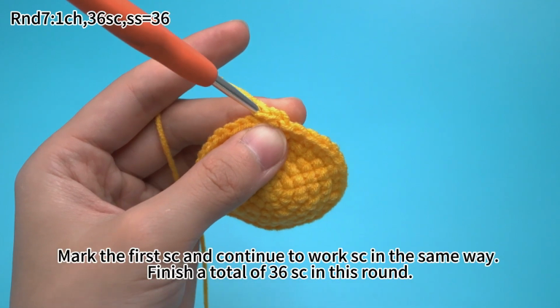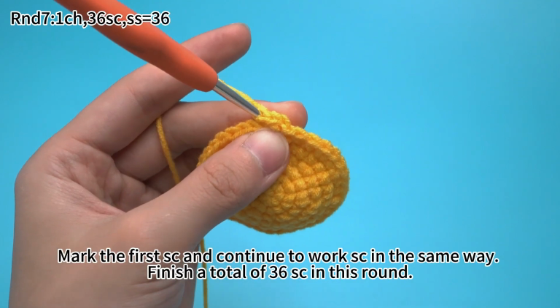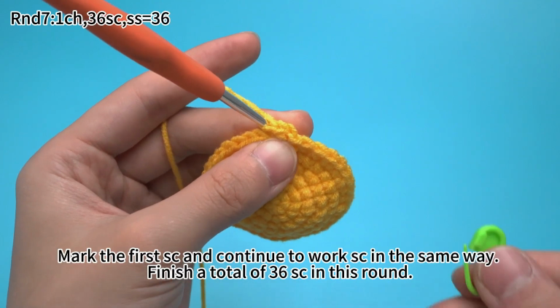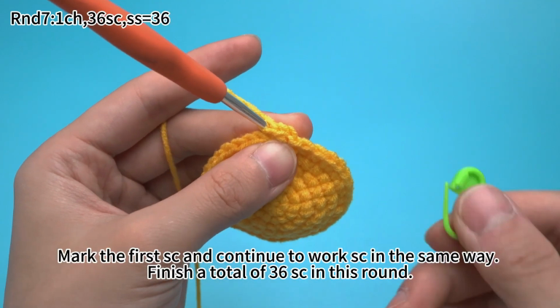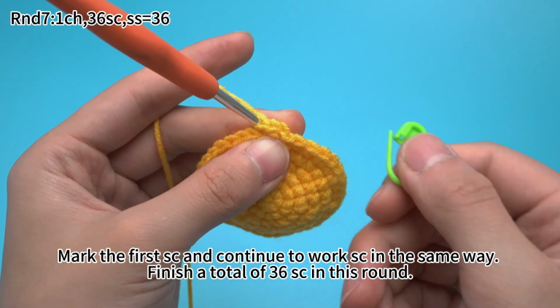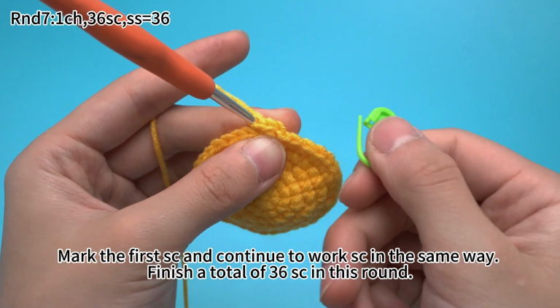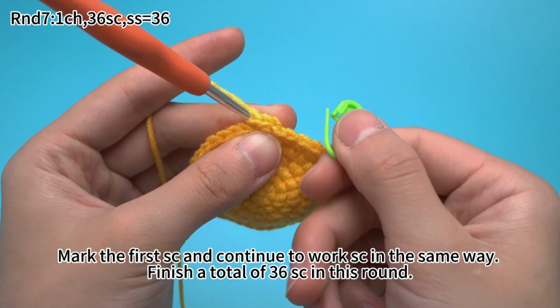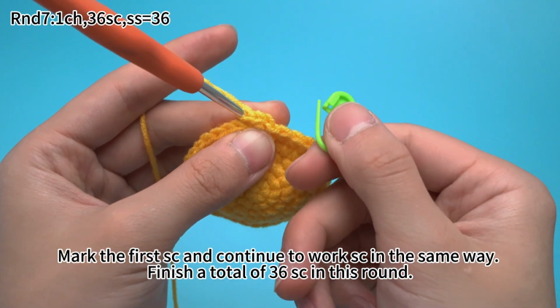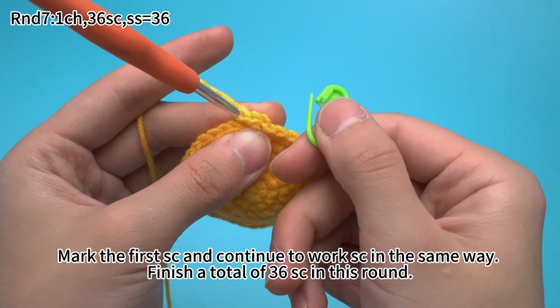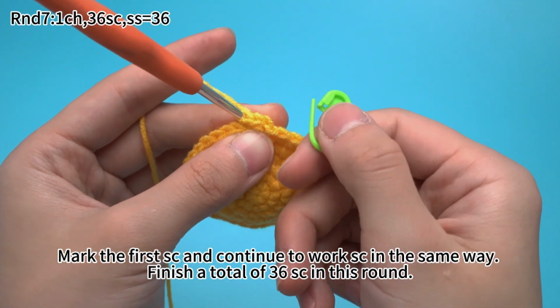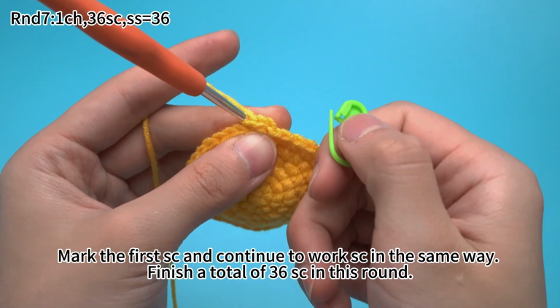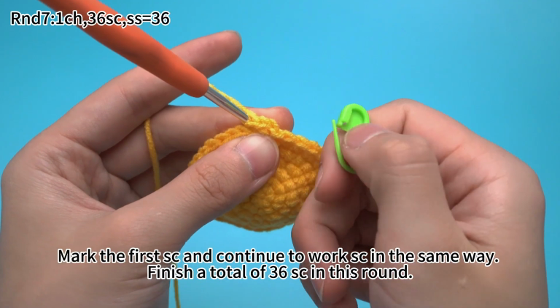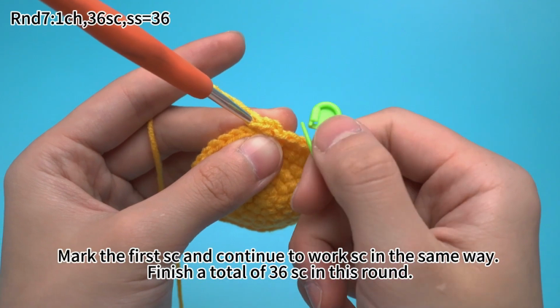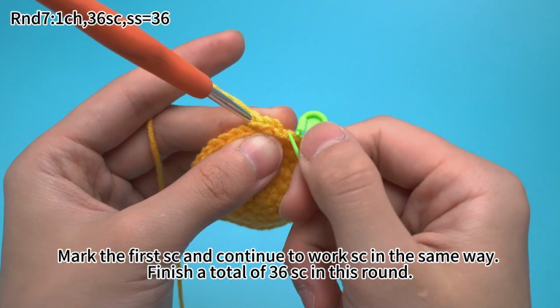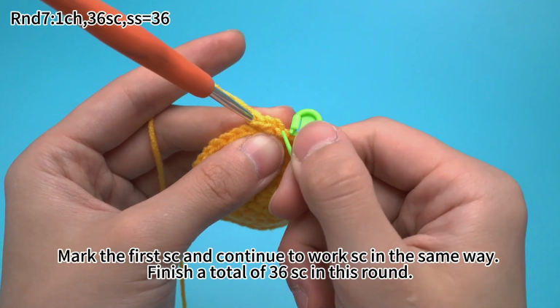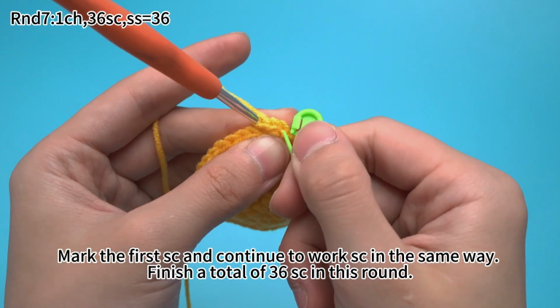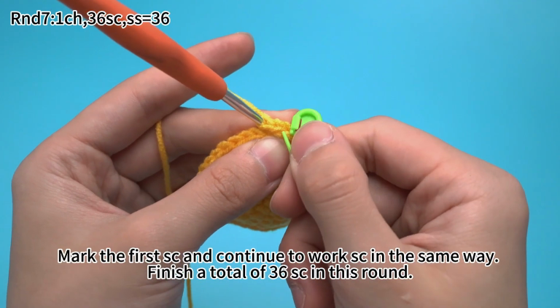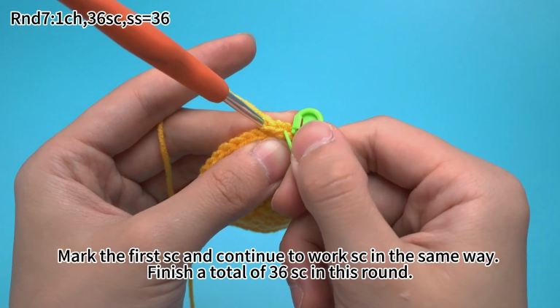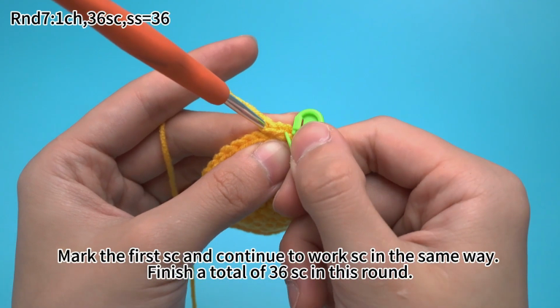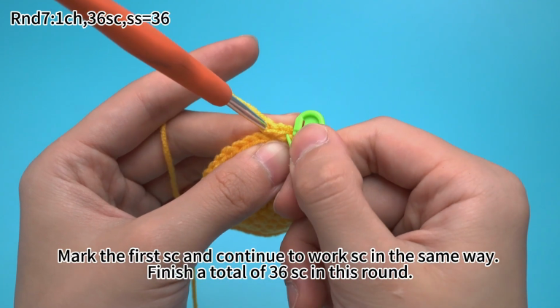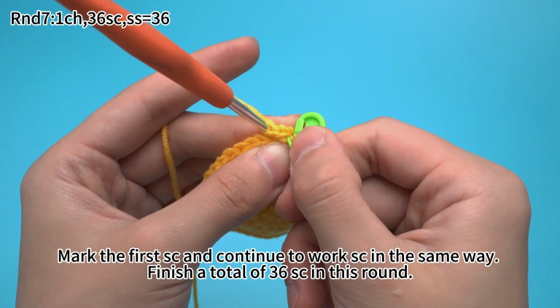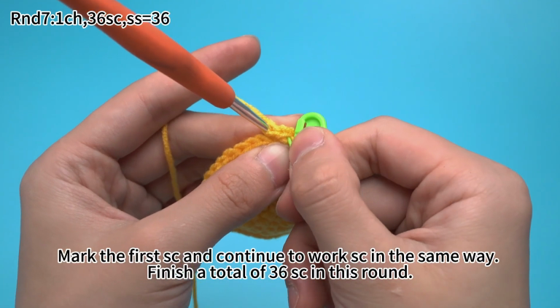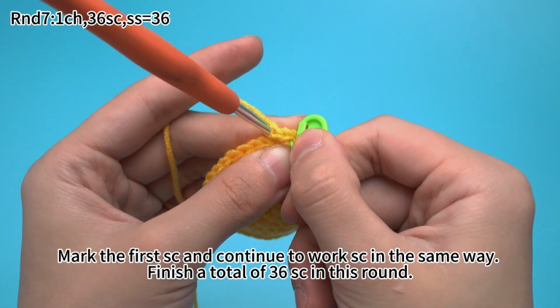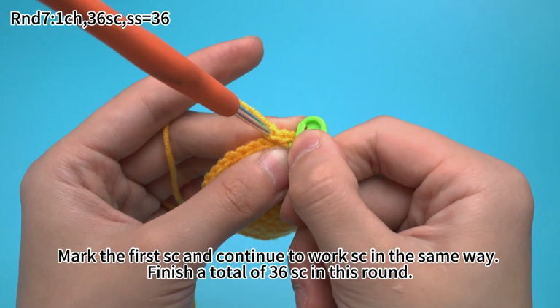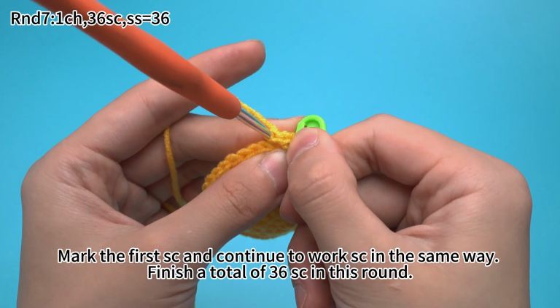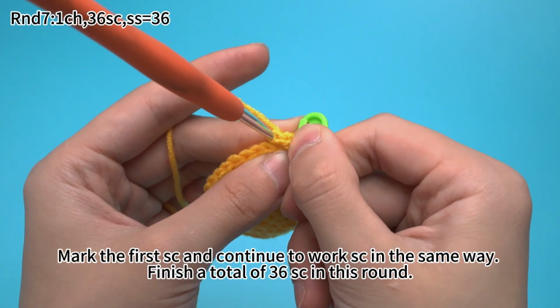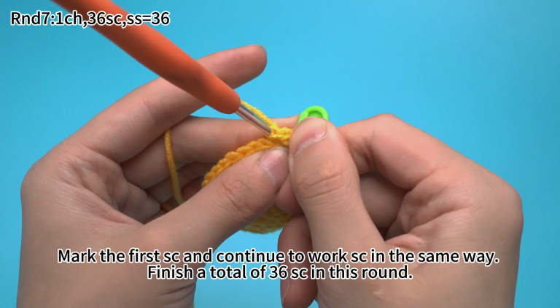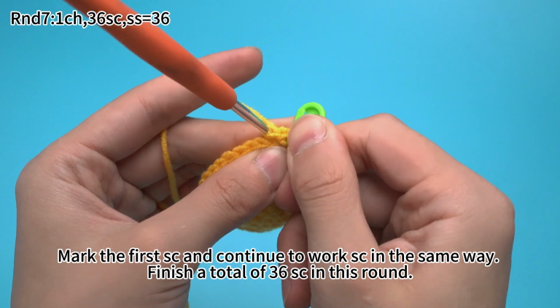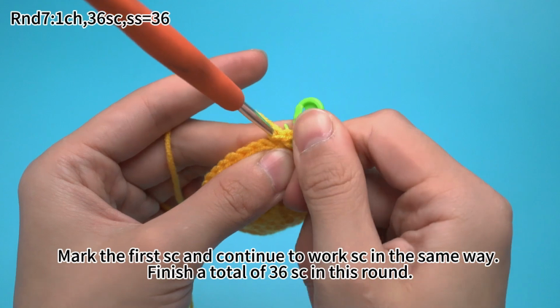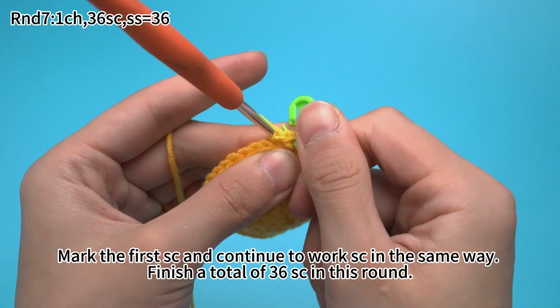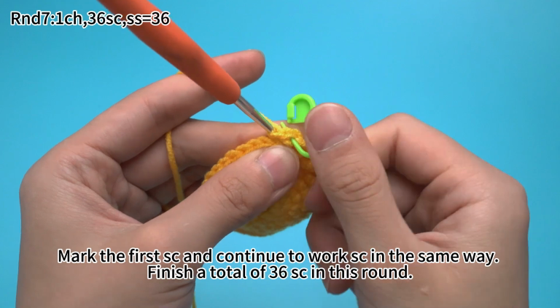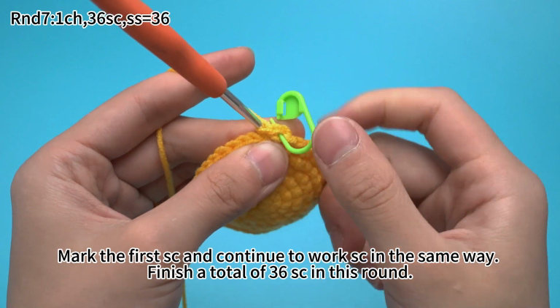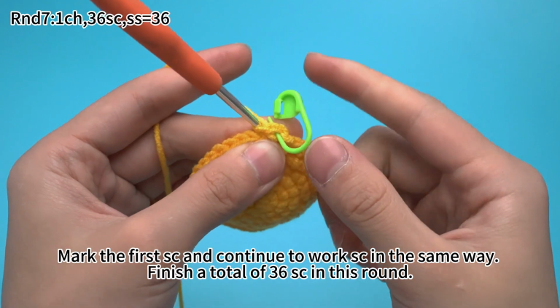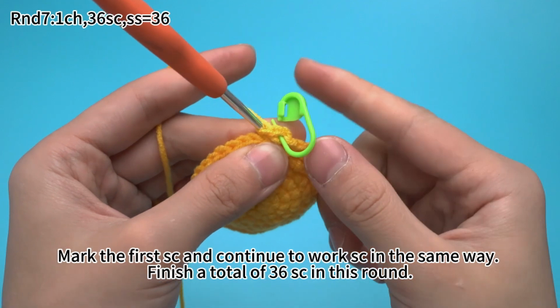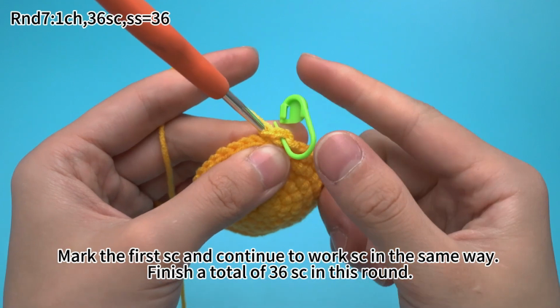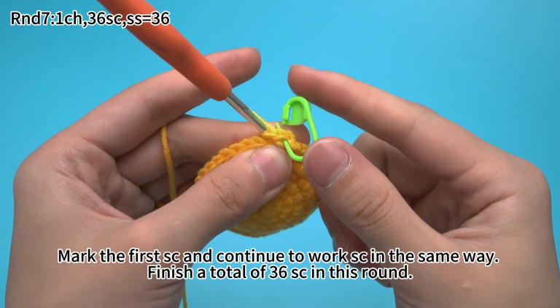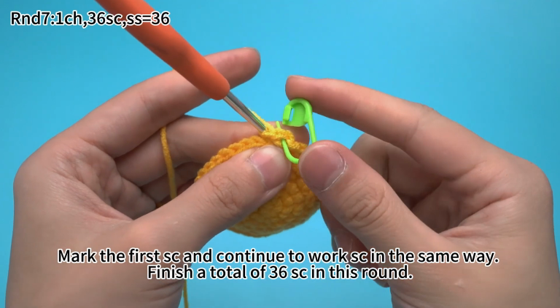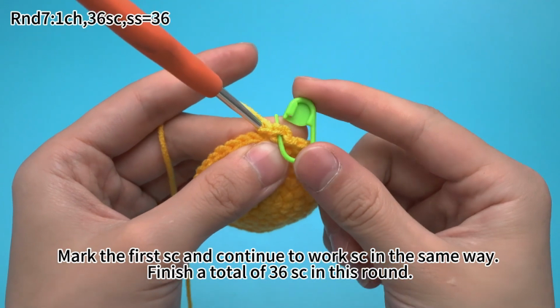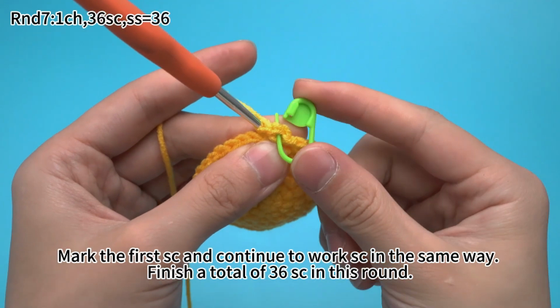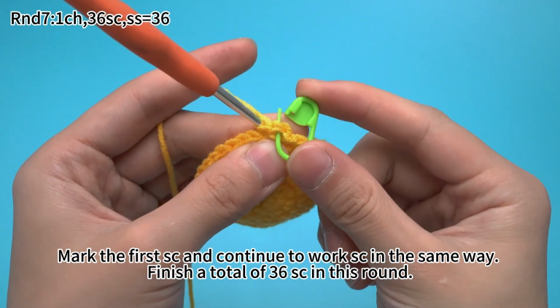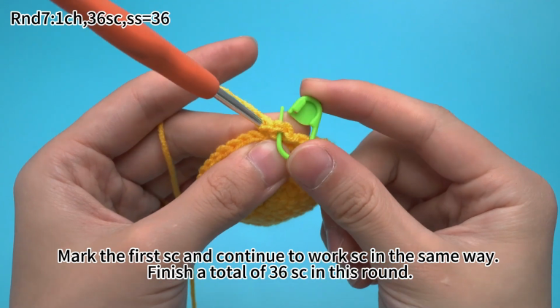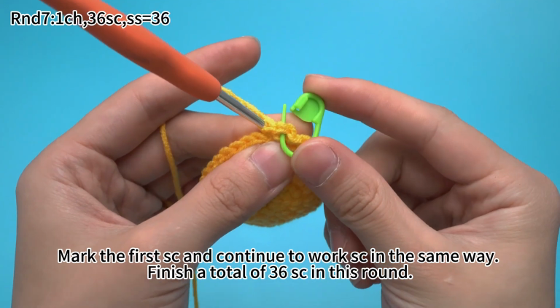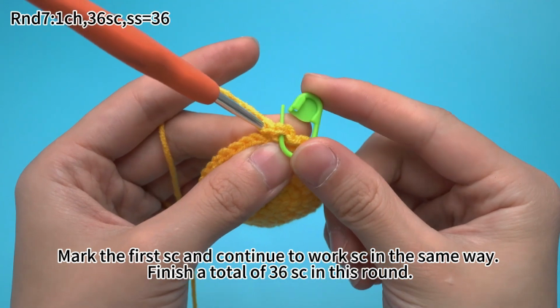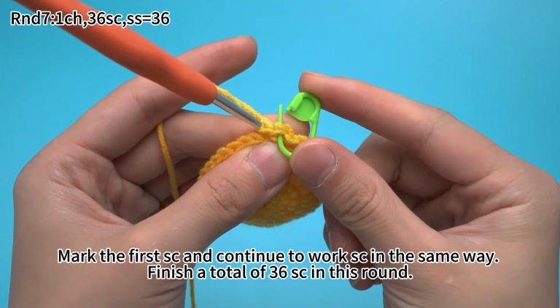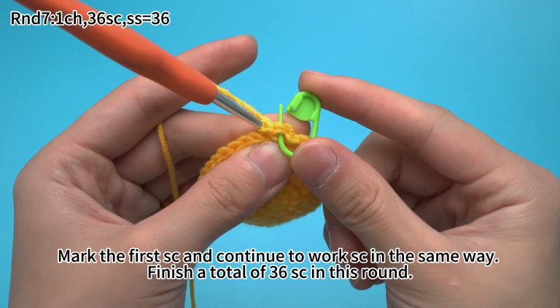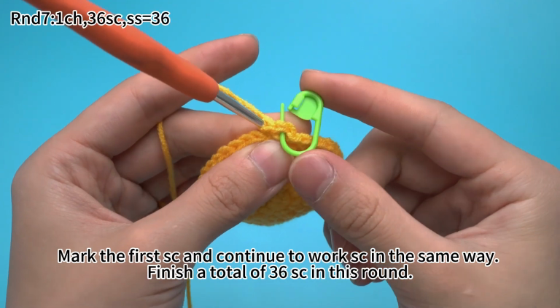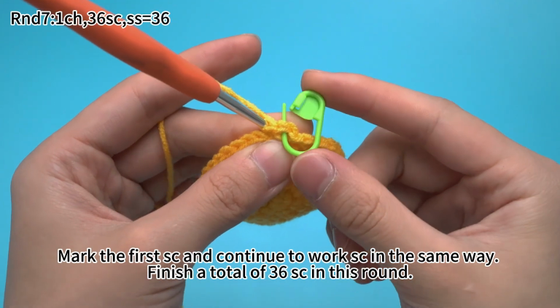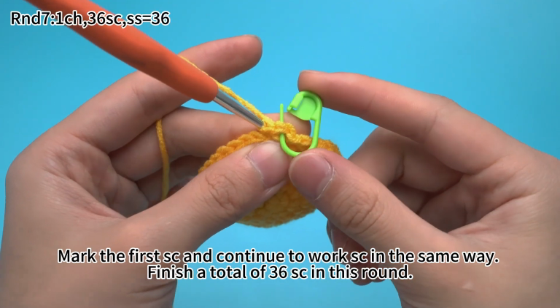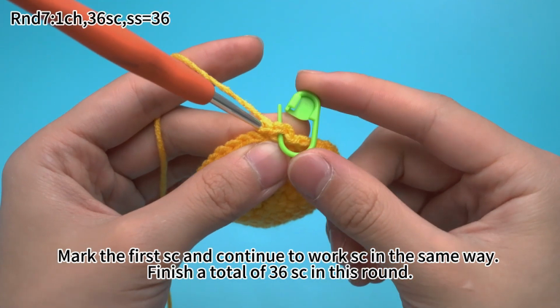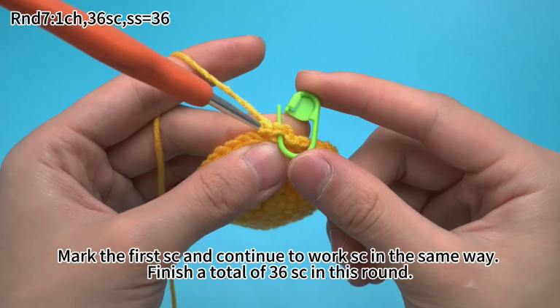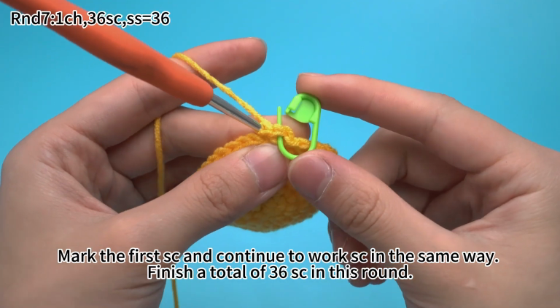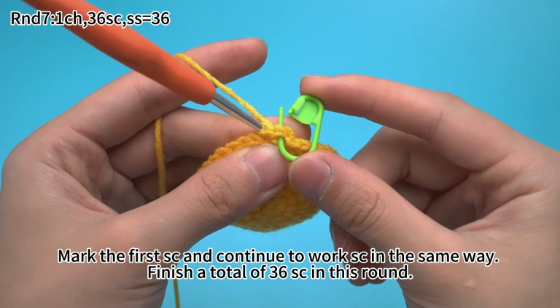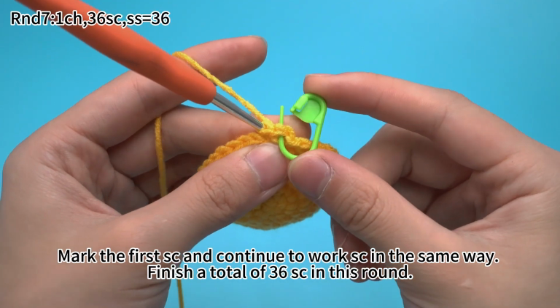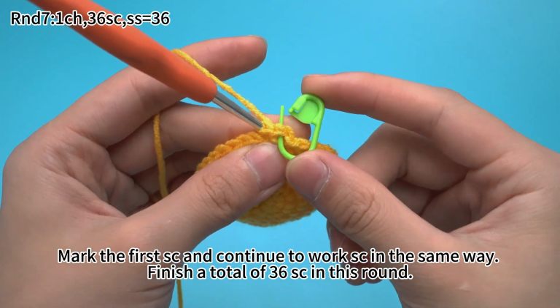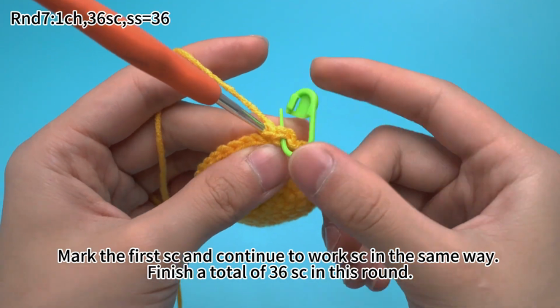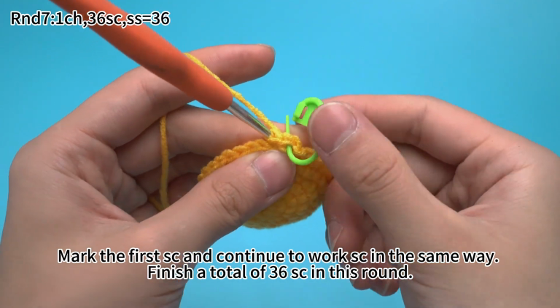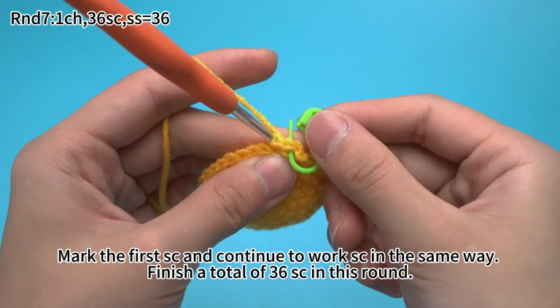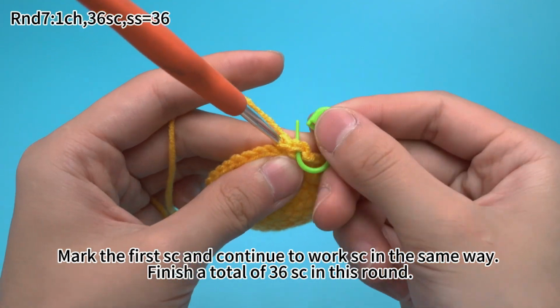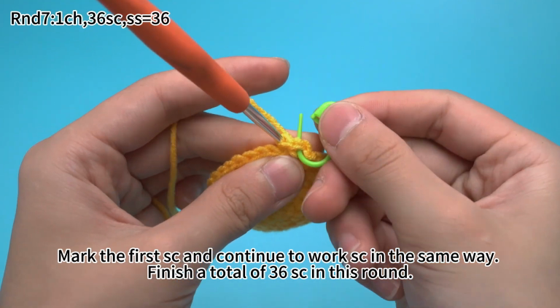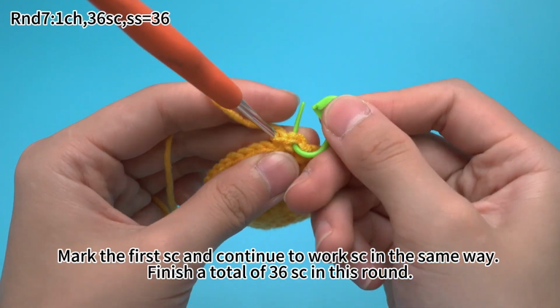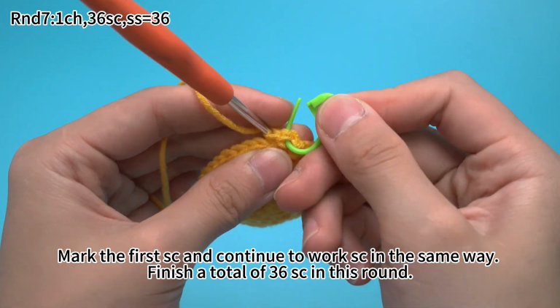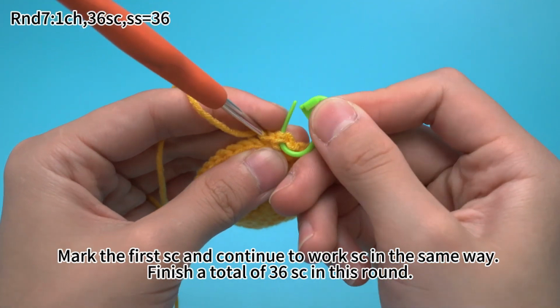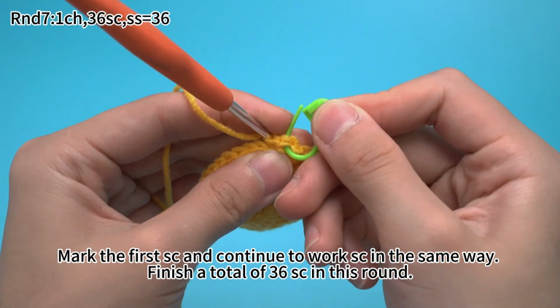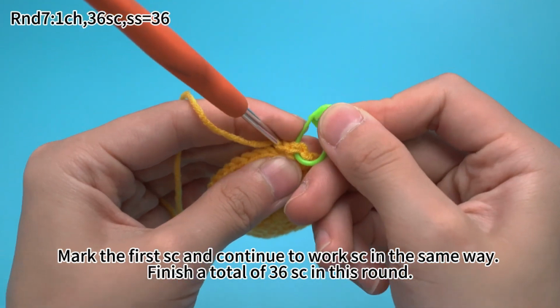Mark the first single crochet and continue to work single crochets in the same way. Finish a total of 36 single crochets in this round.